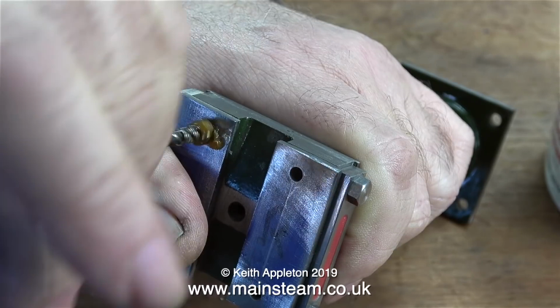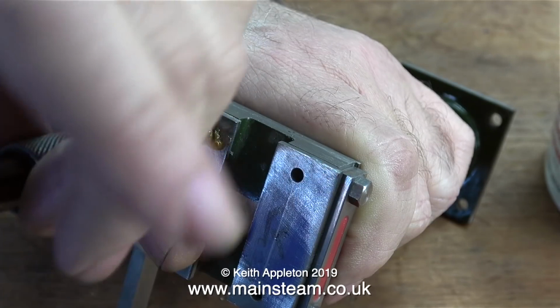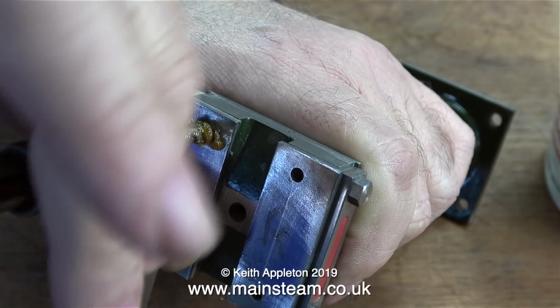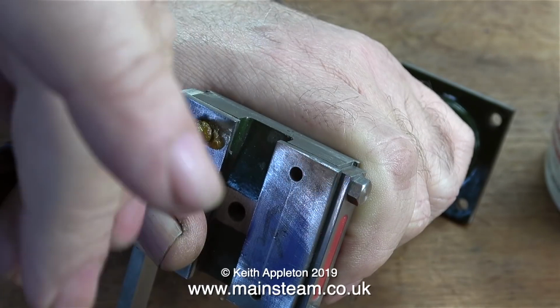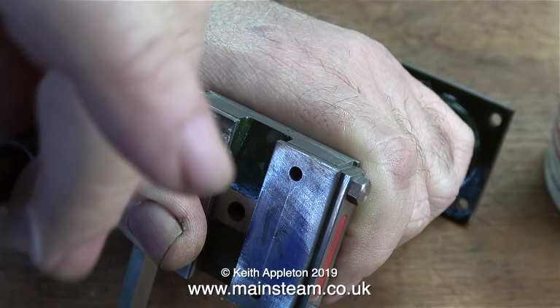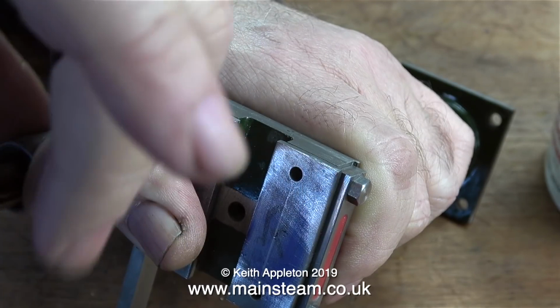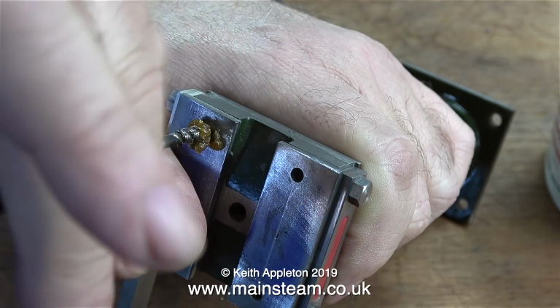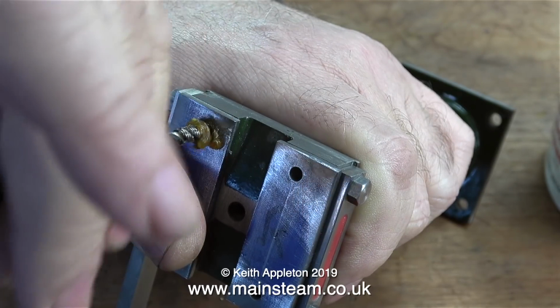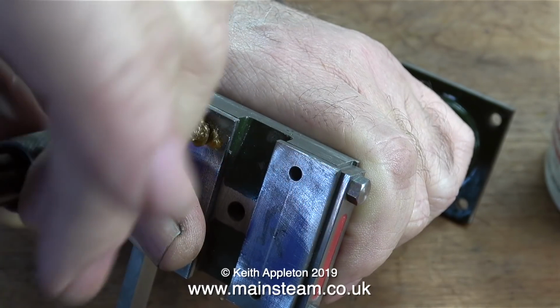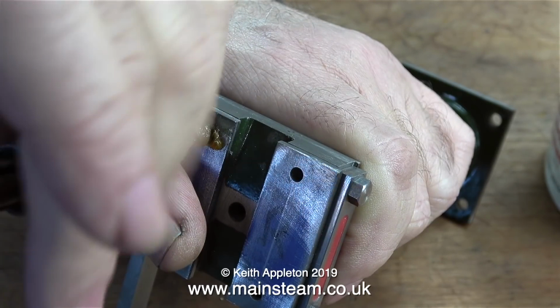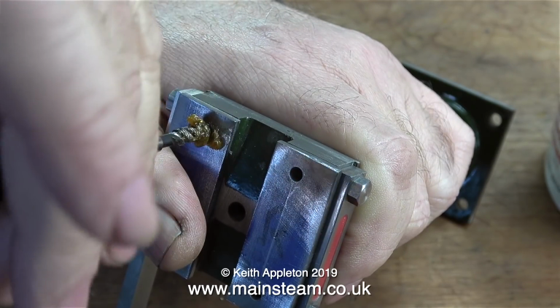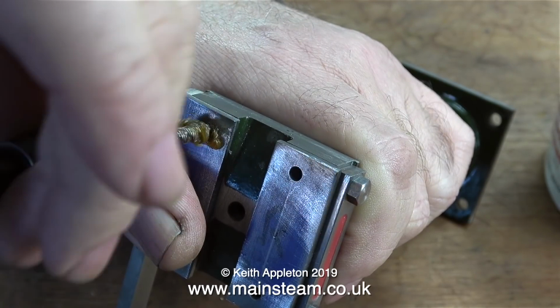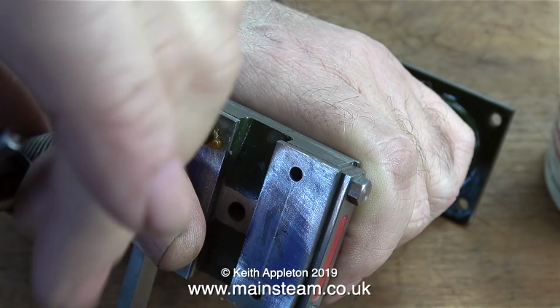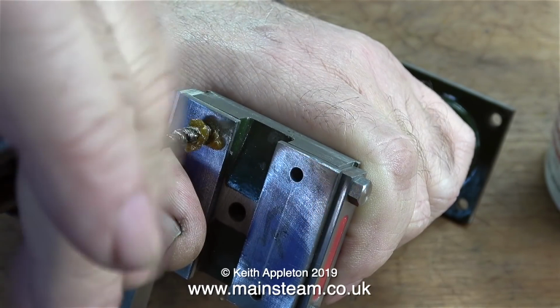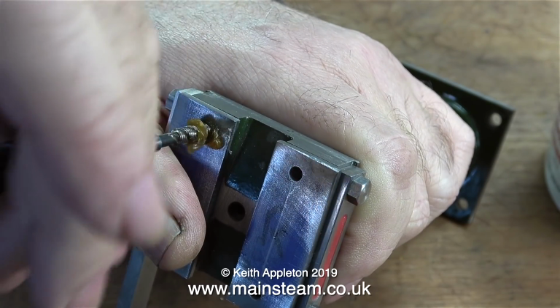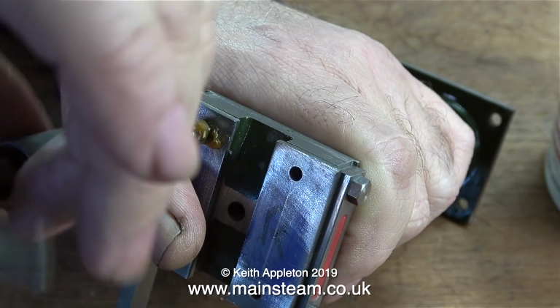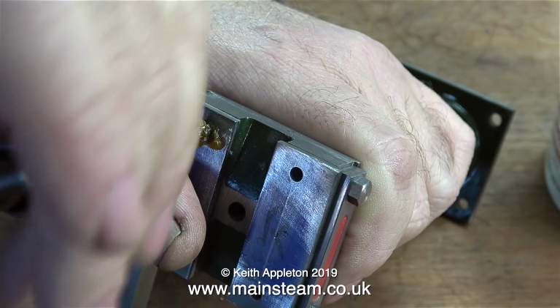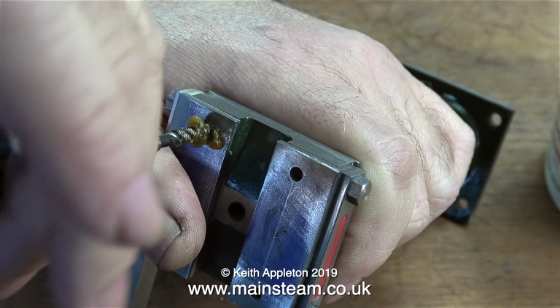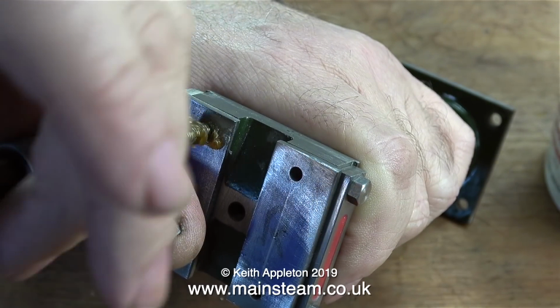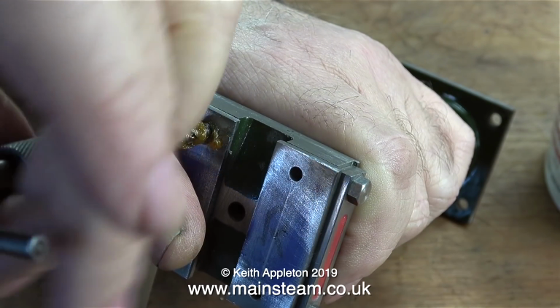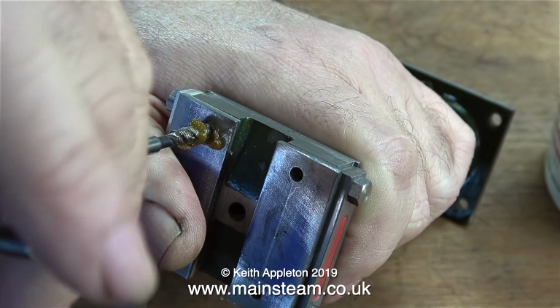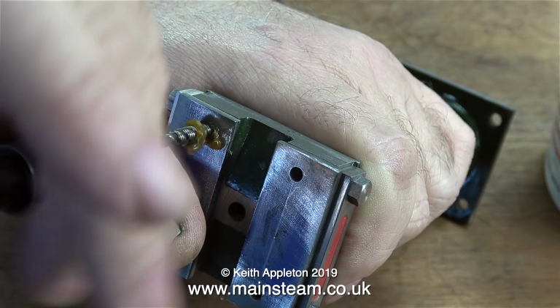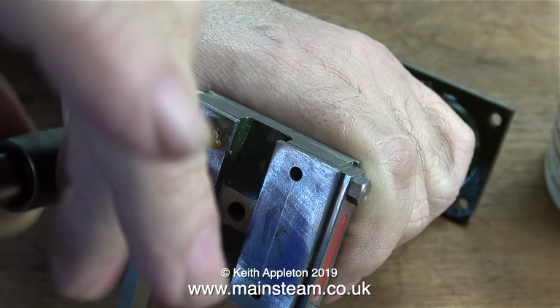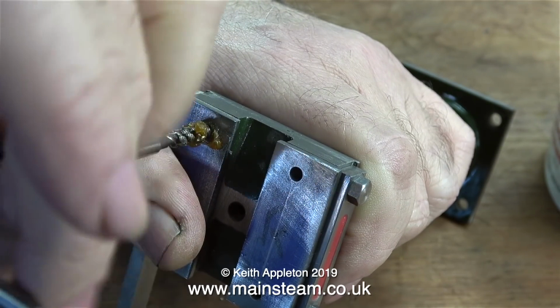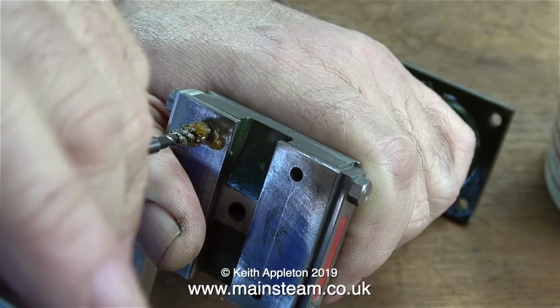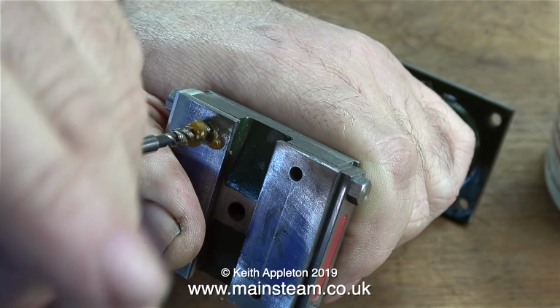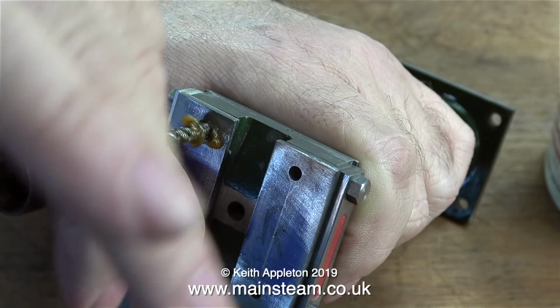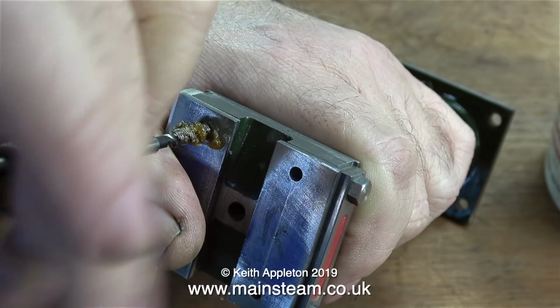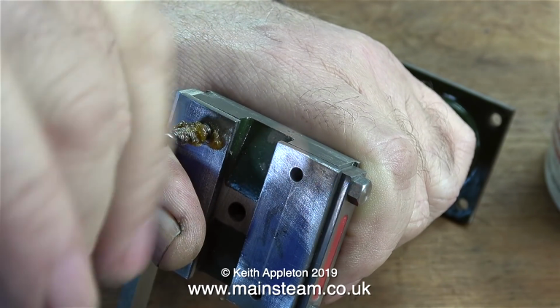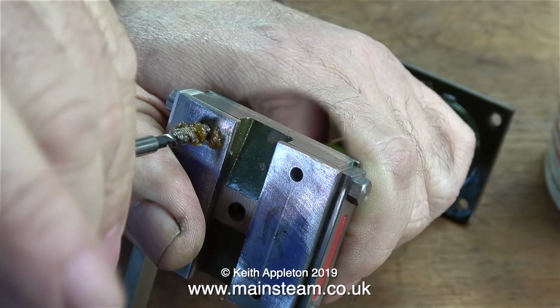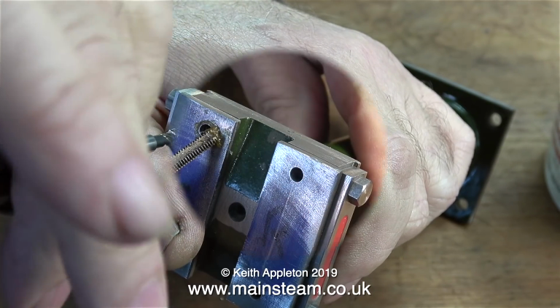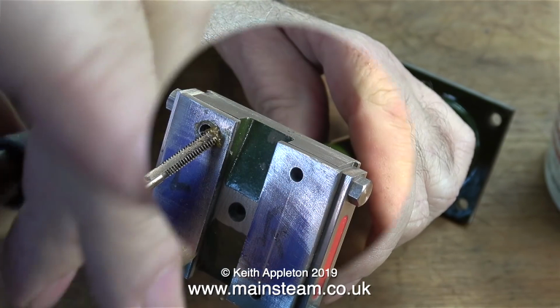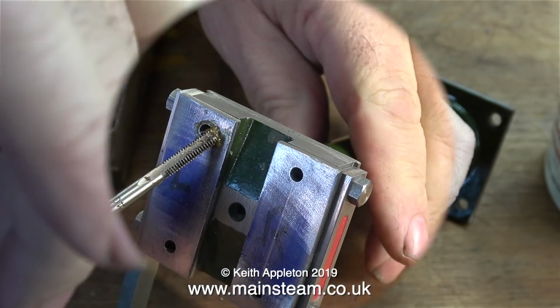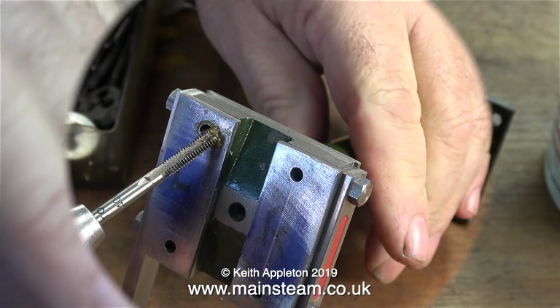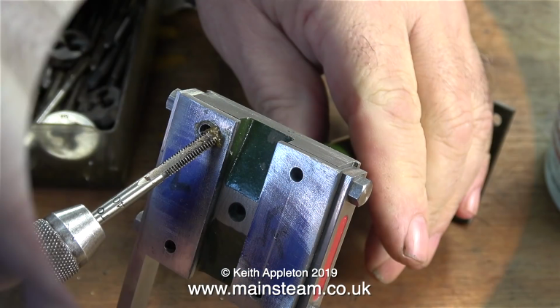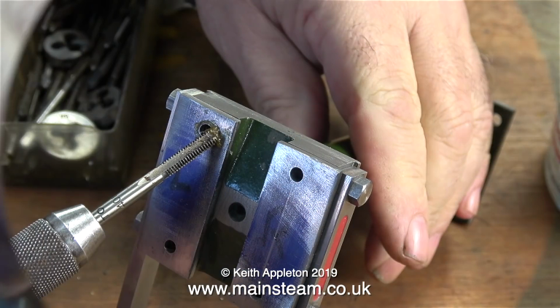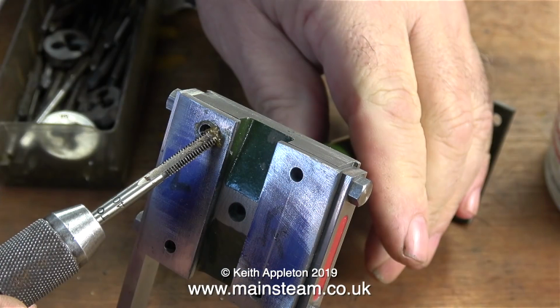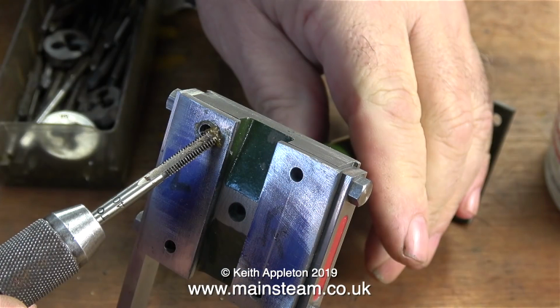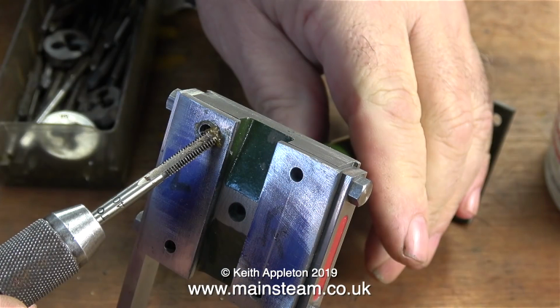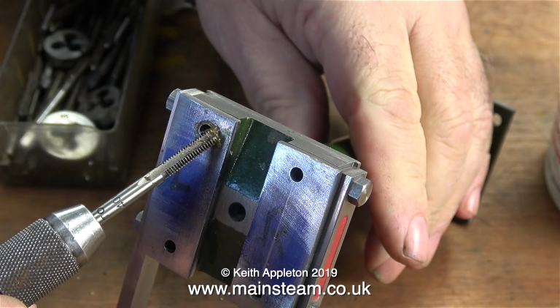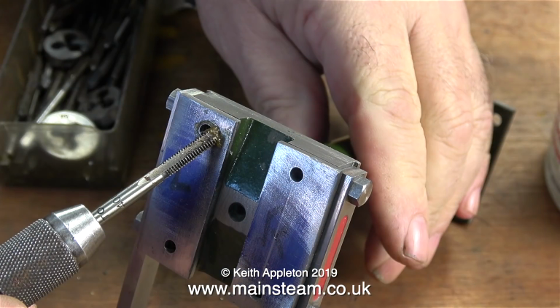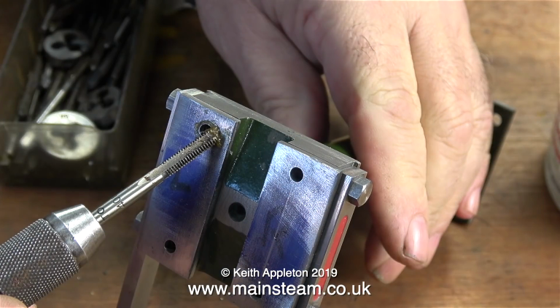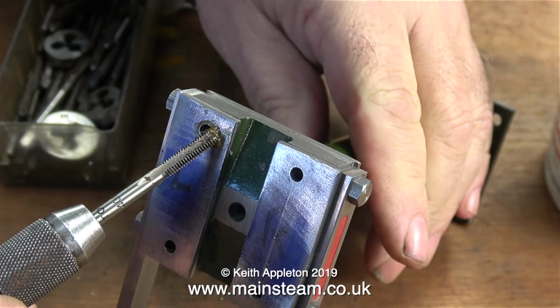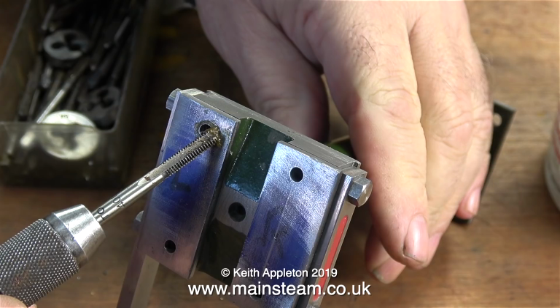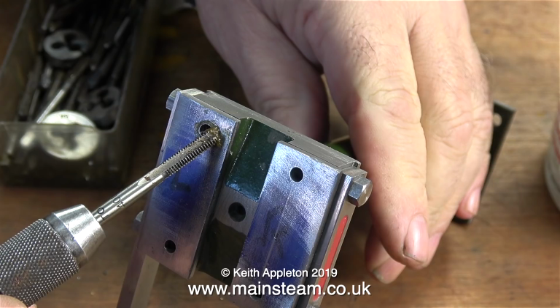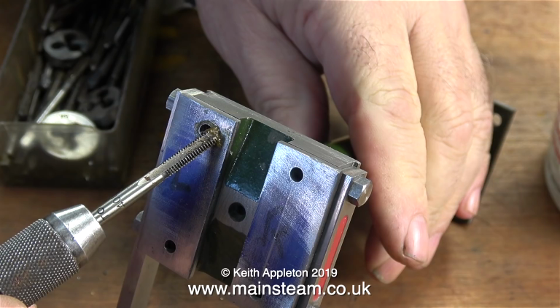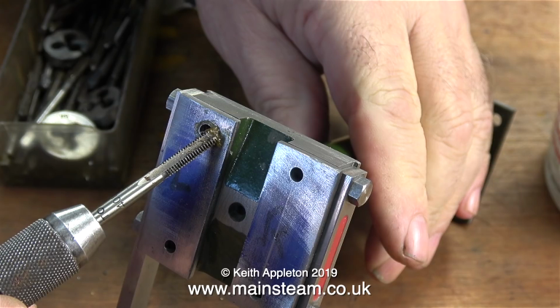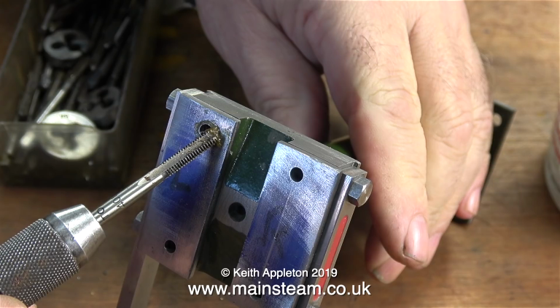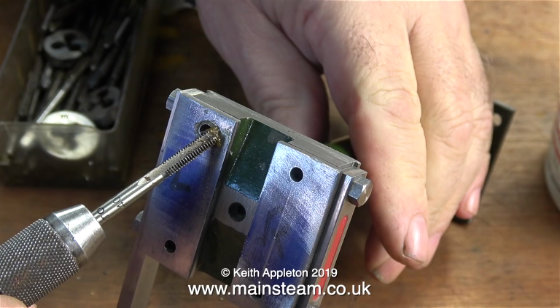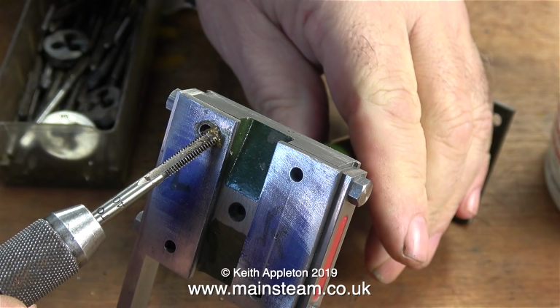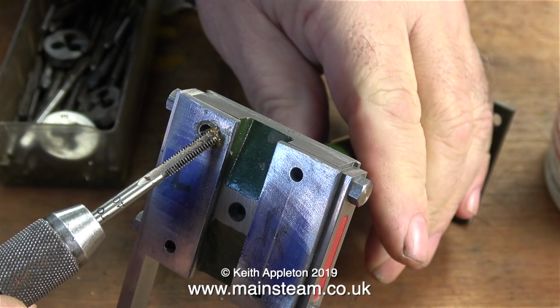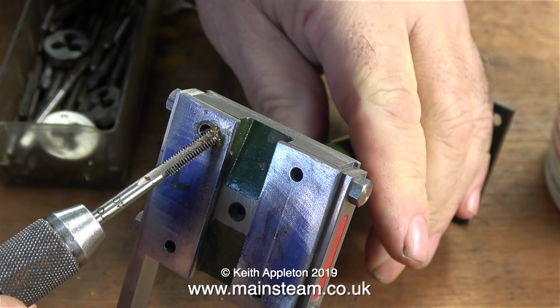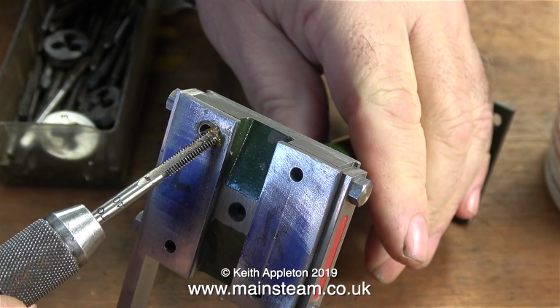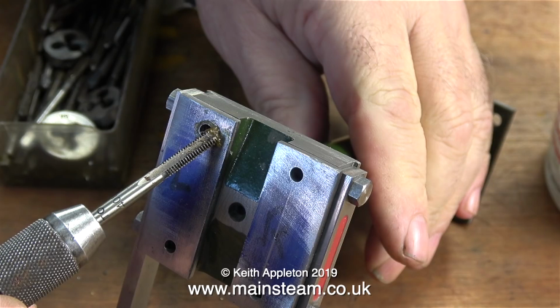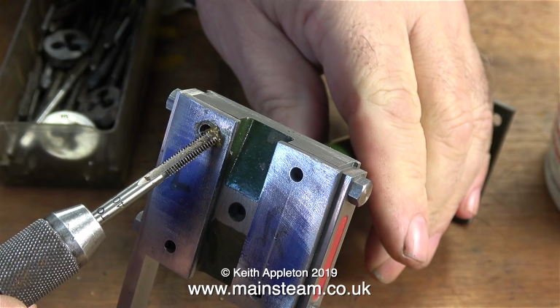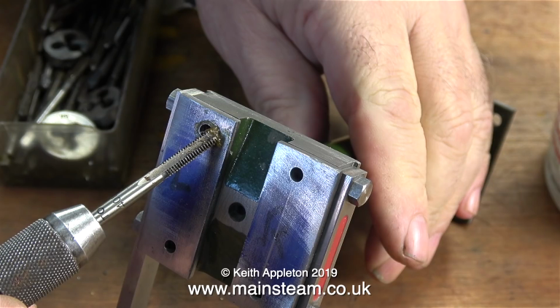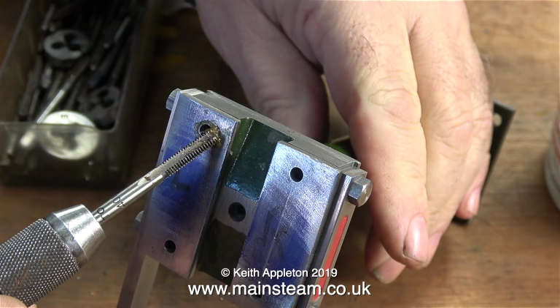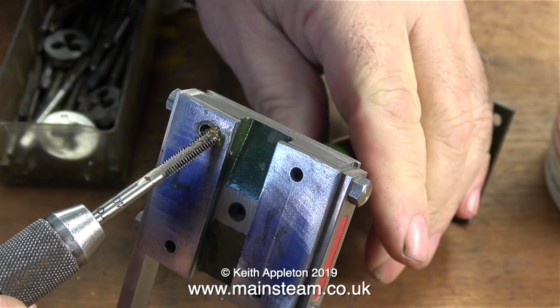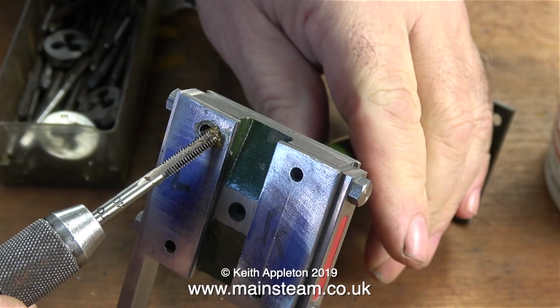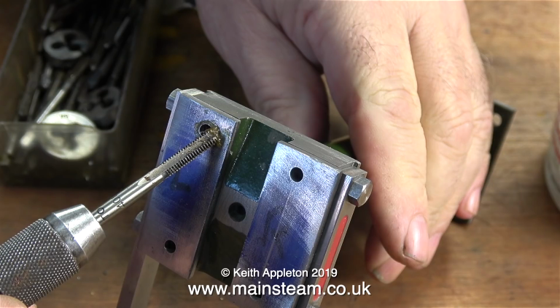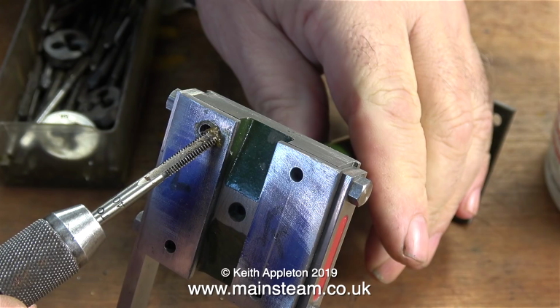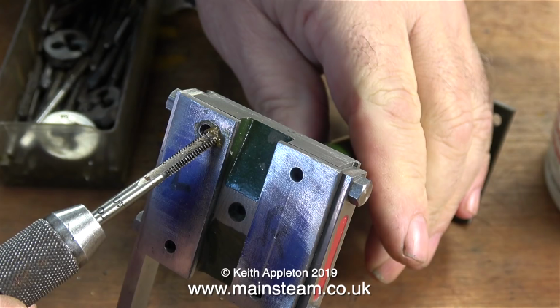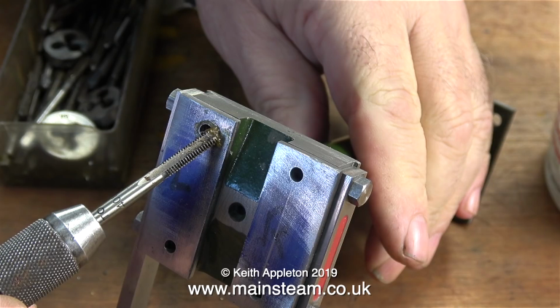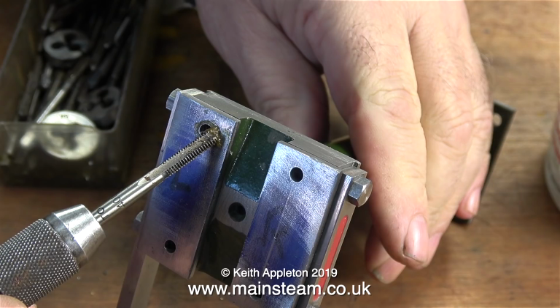If it isn't, as the tap progresses down into the hole cutting the thread, it gets more and more off centre and is likely to break.